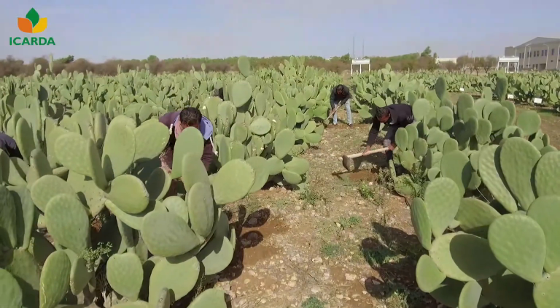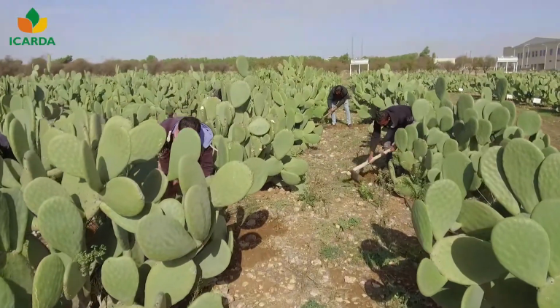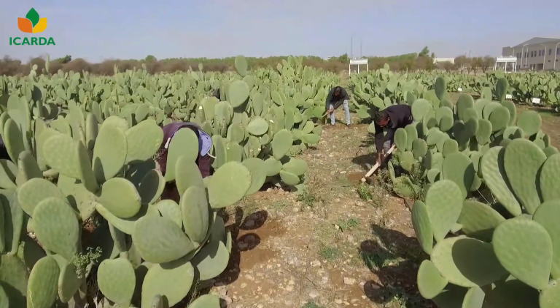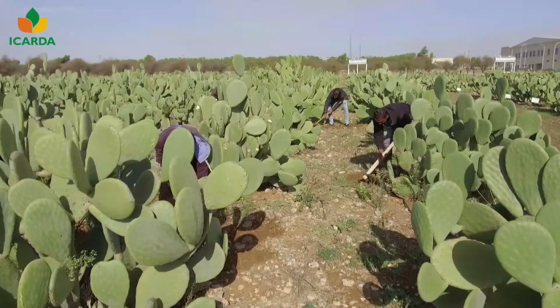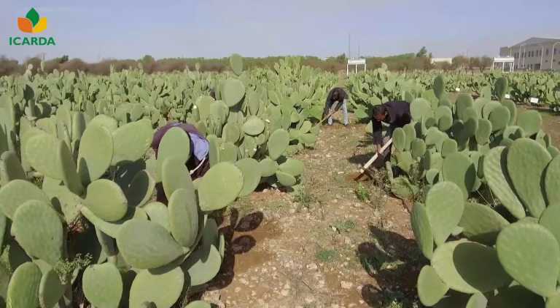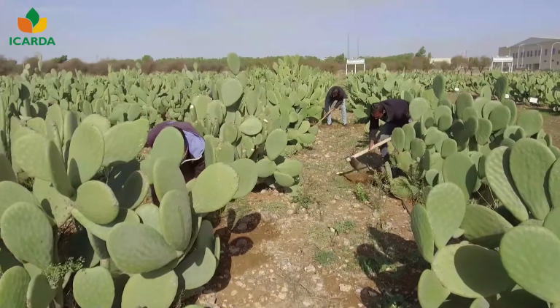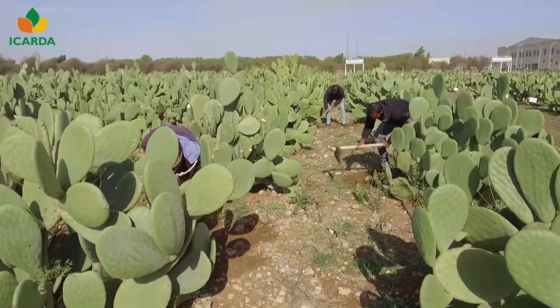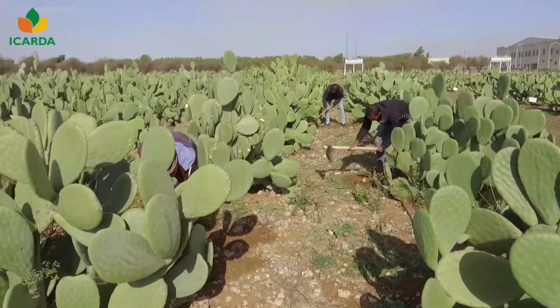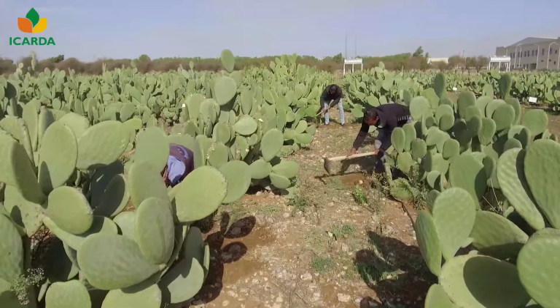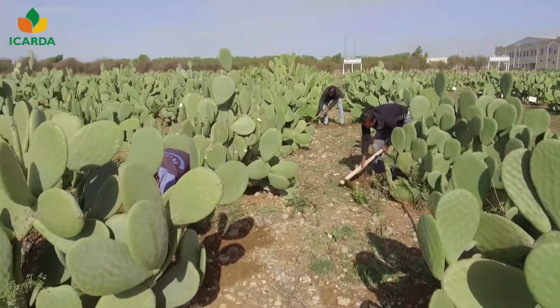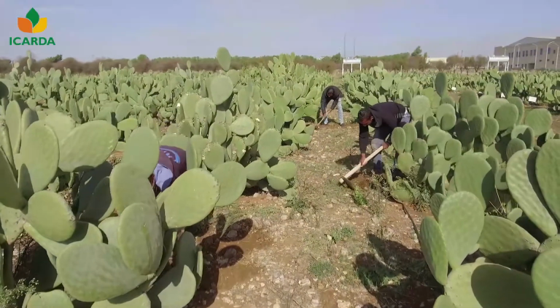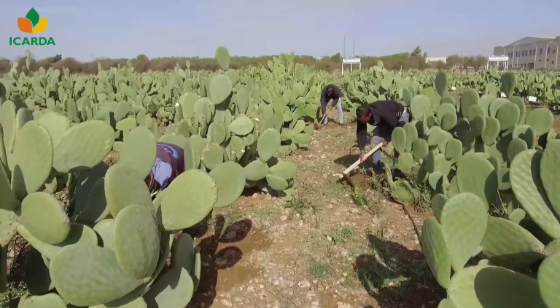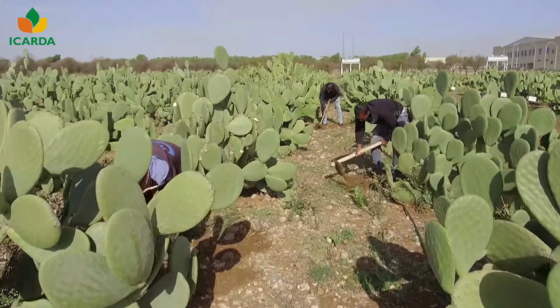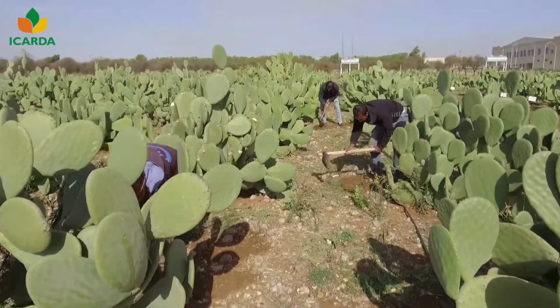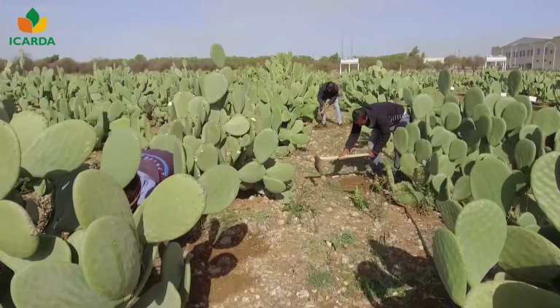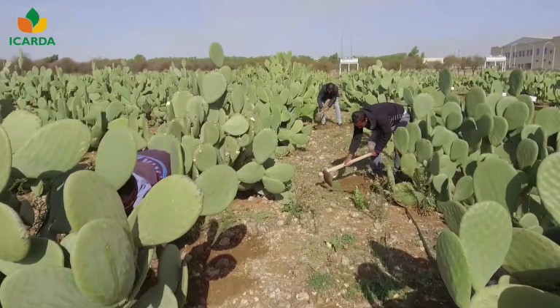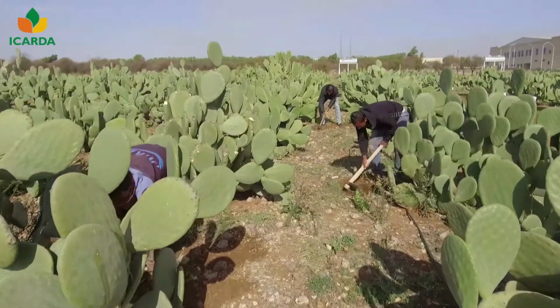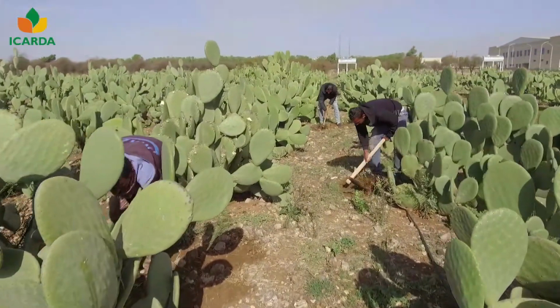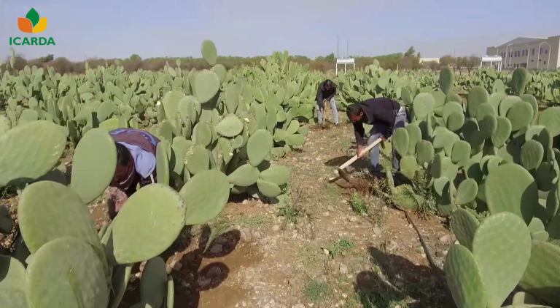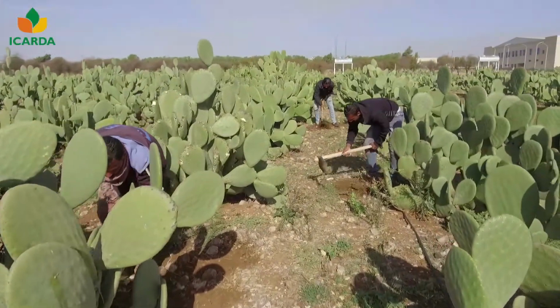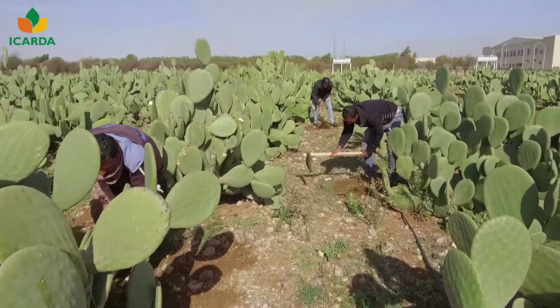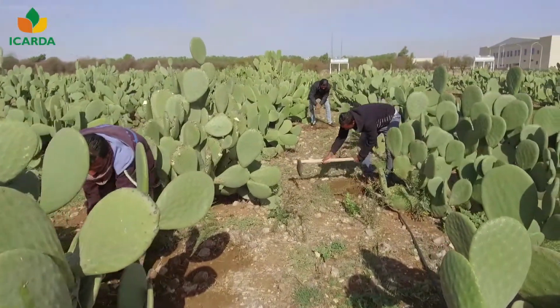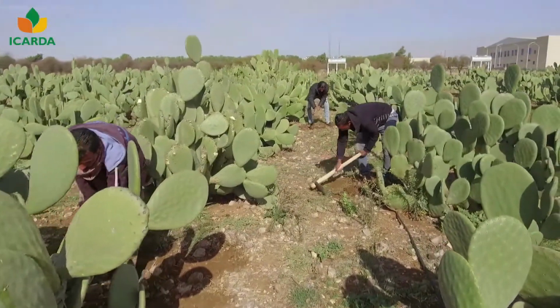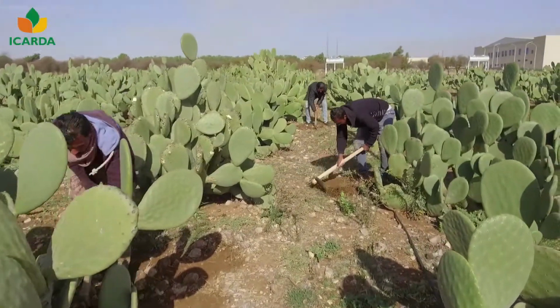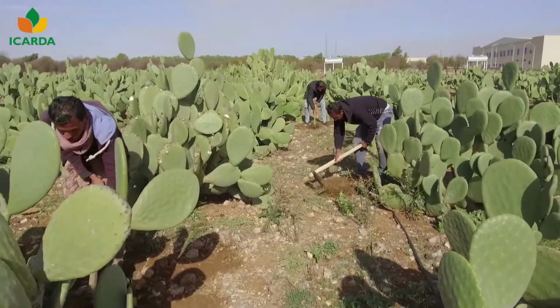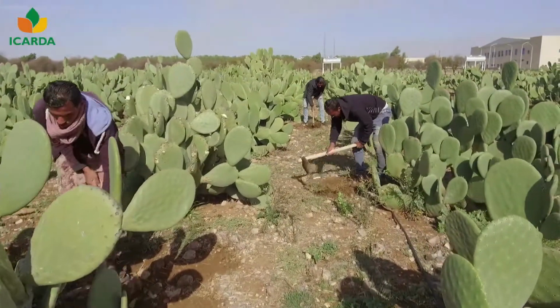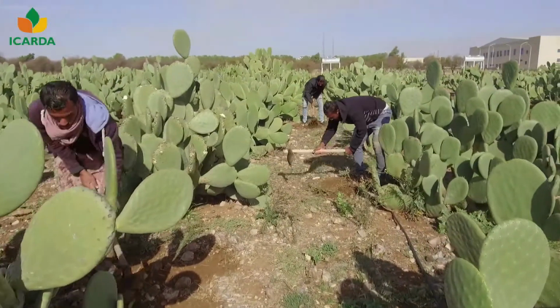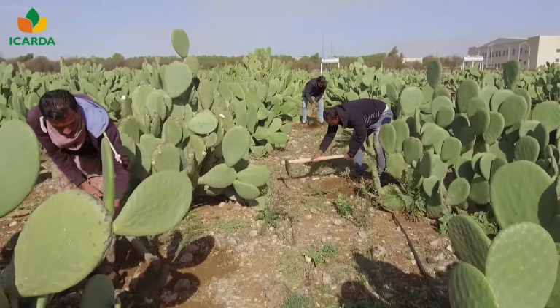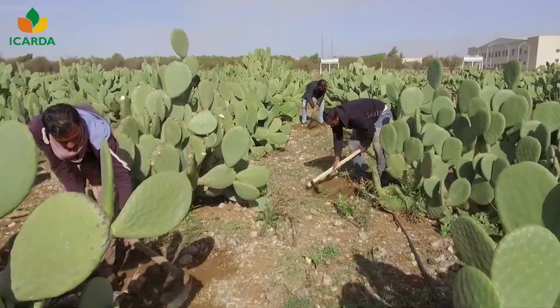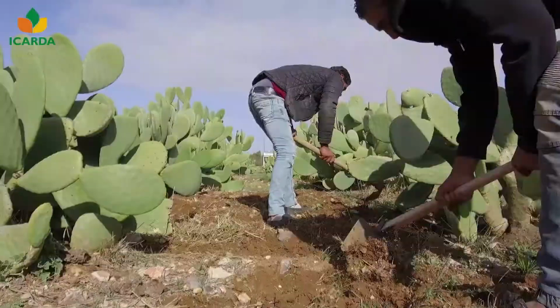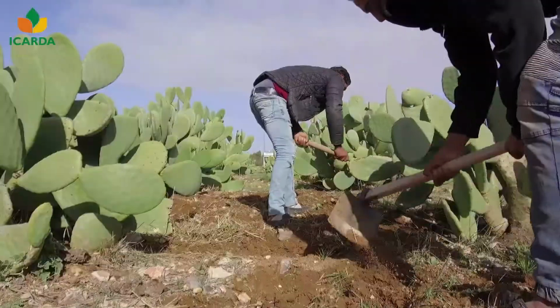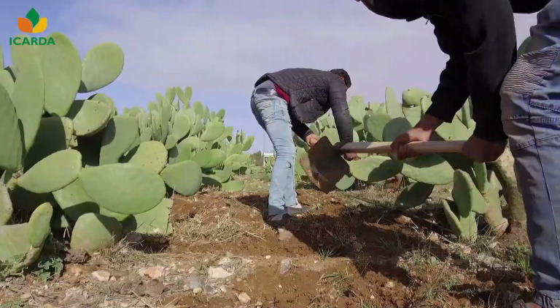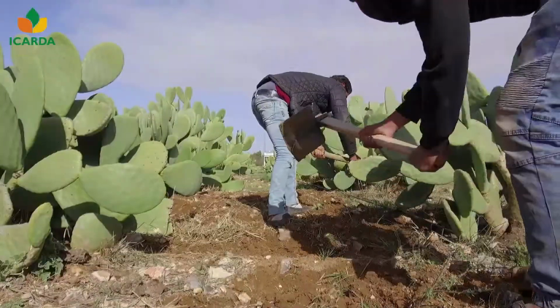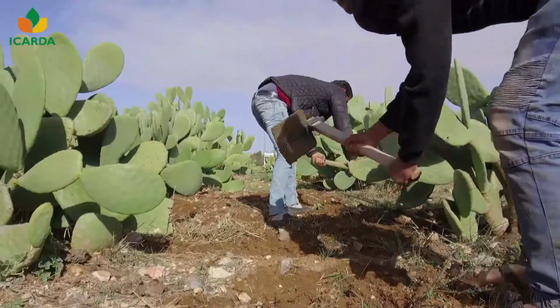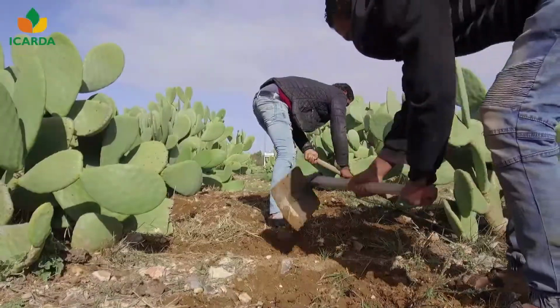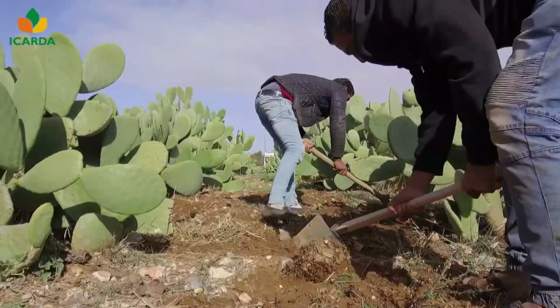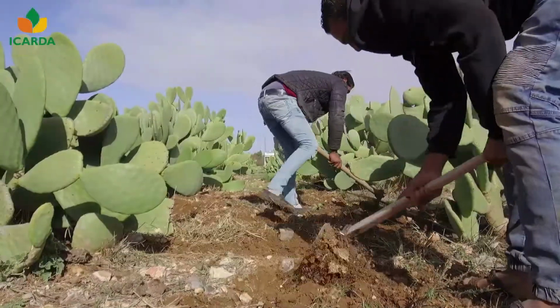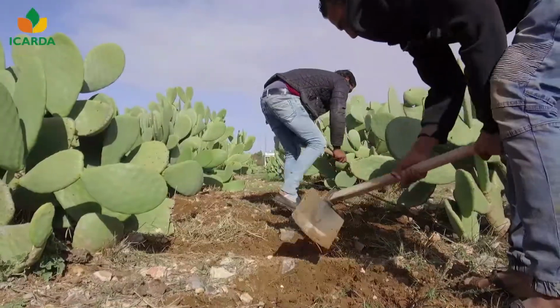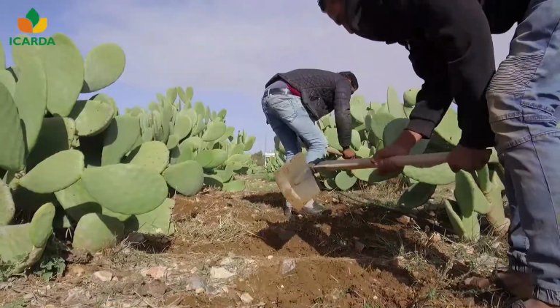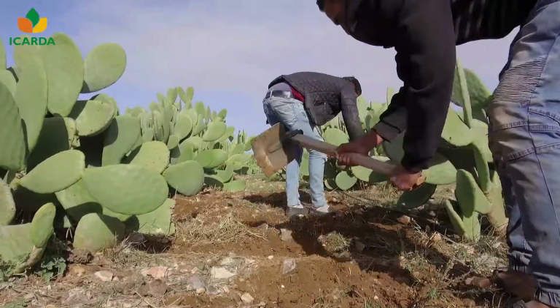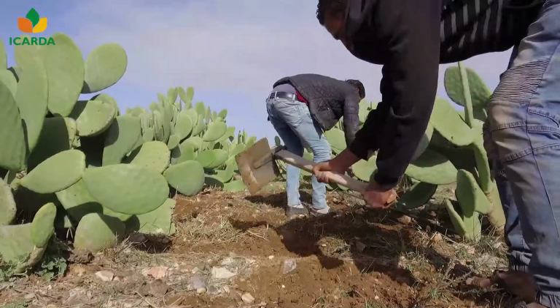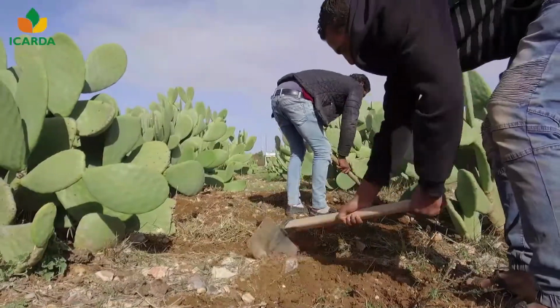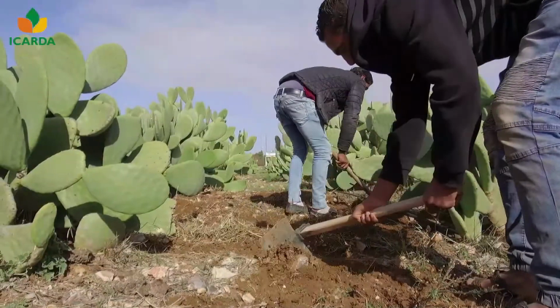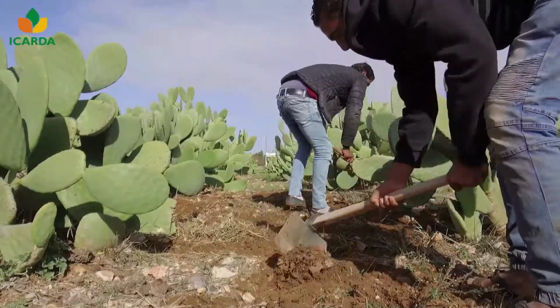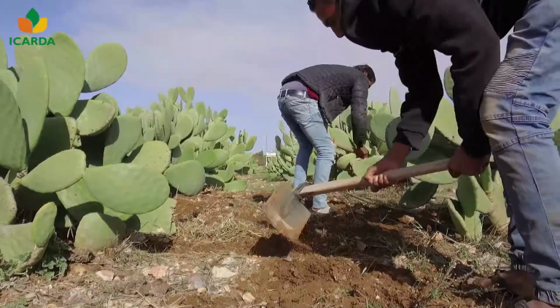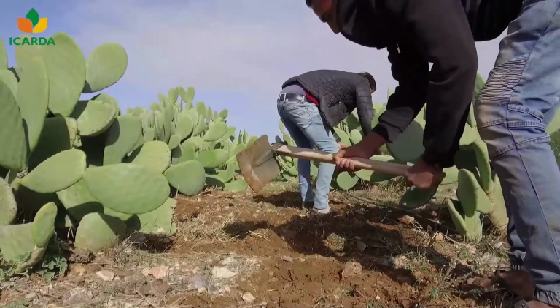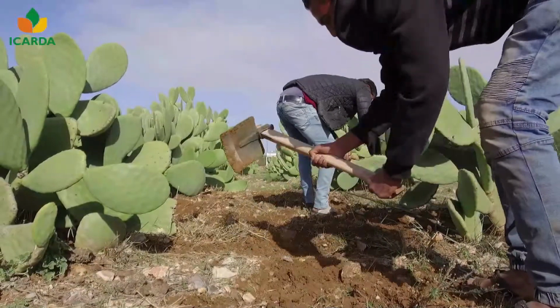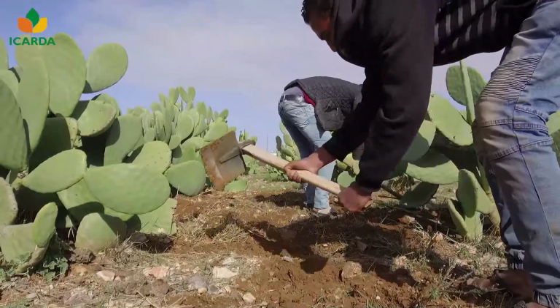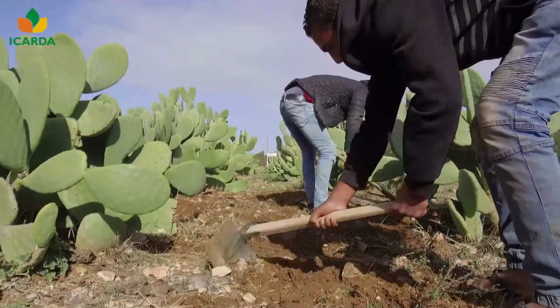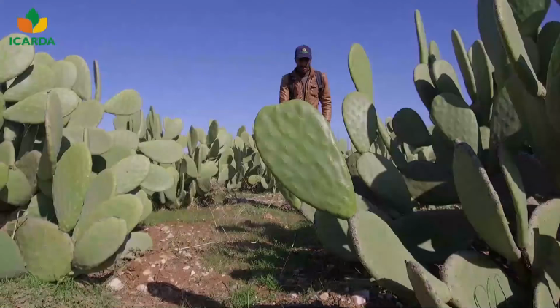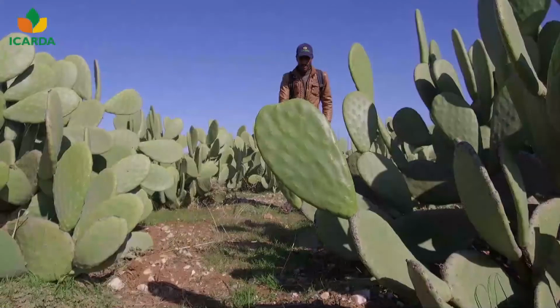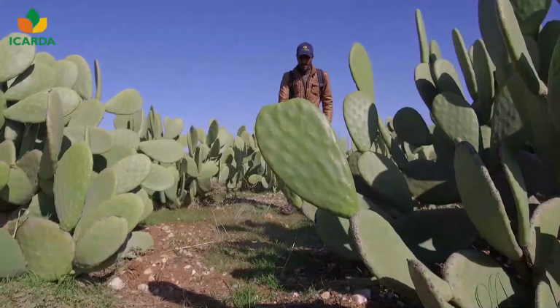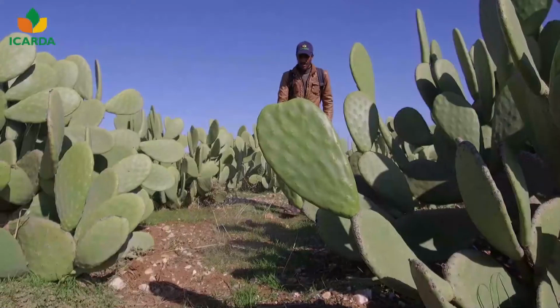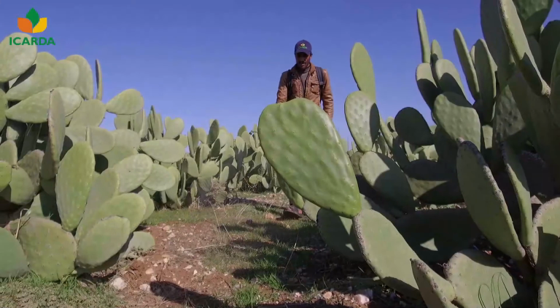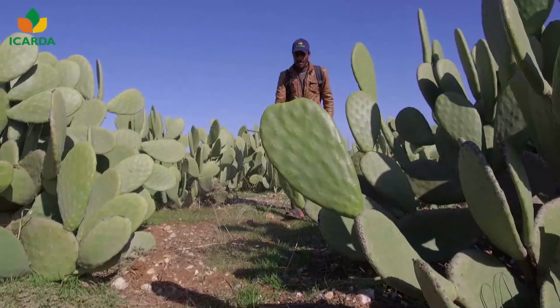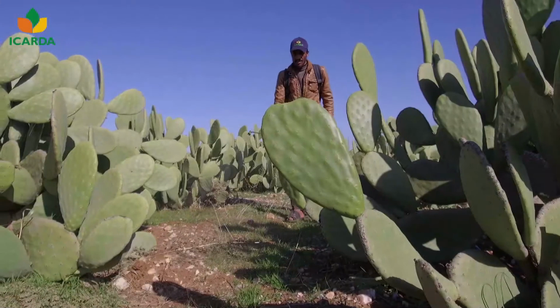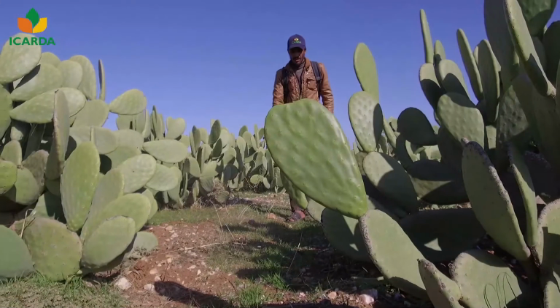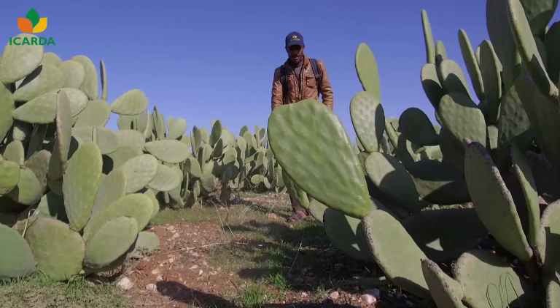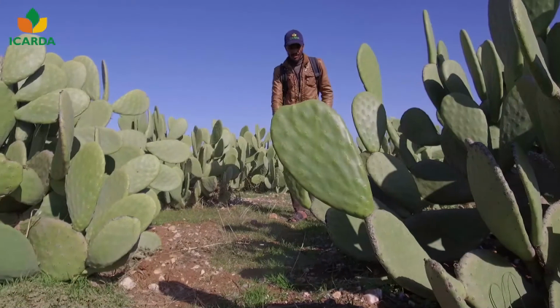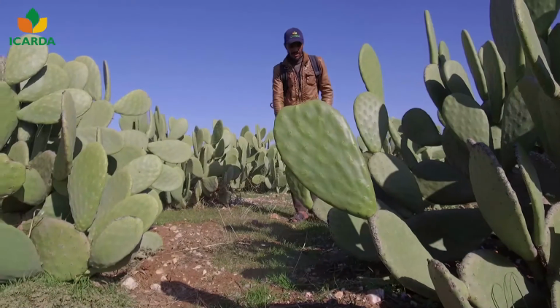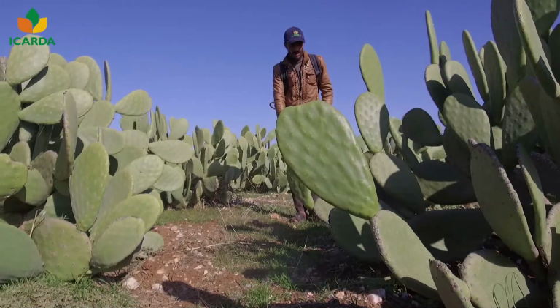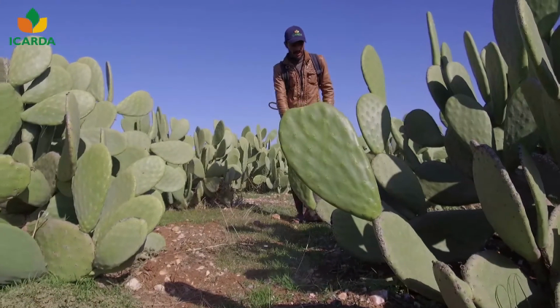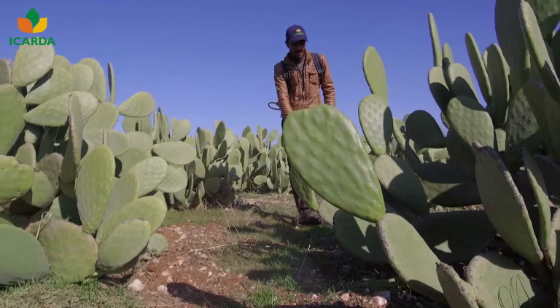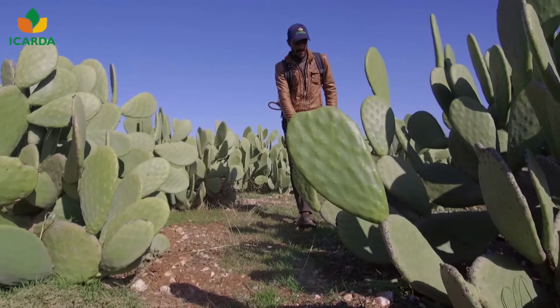To minimize competition, hand weeding is best. However, herbicides can be applied carefully.